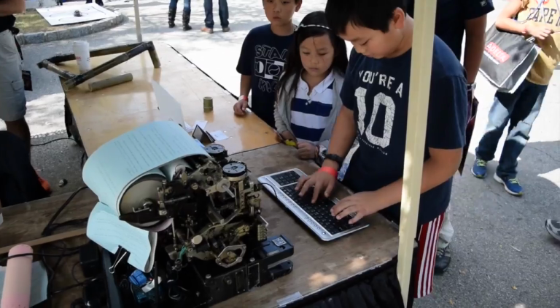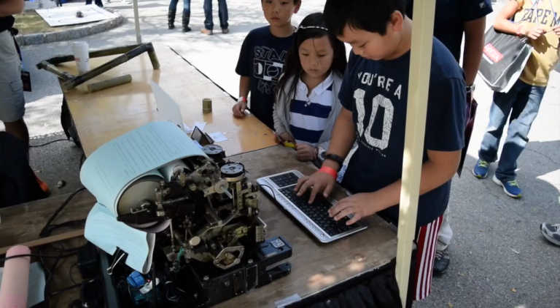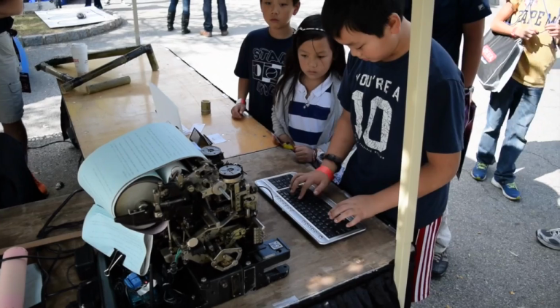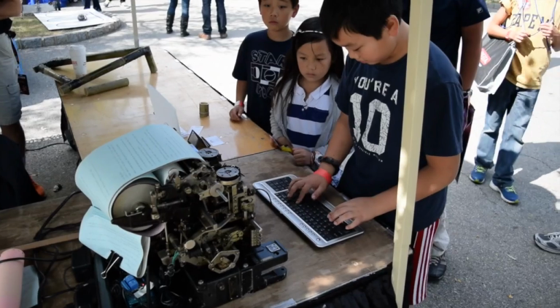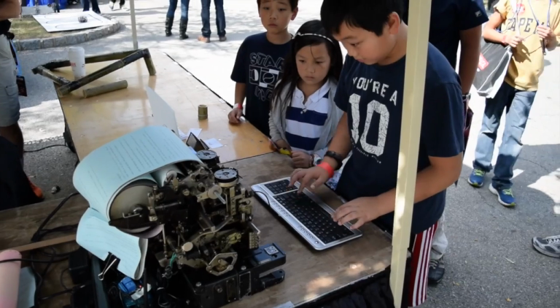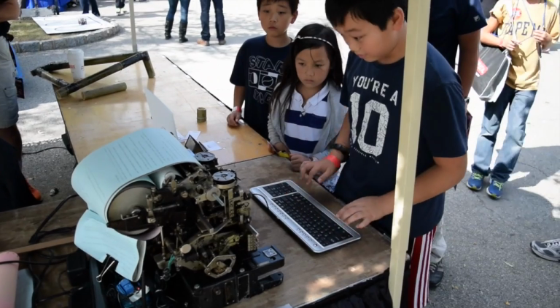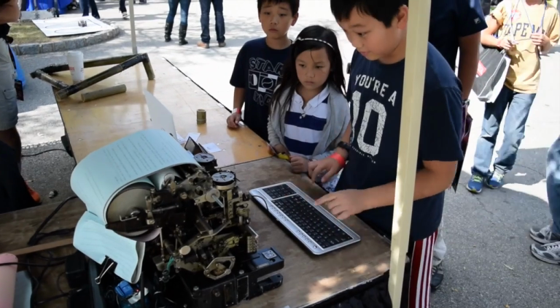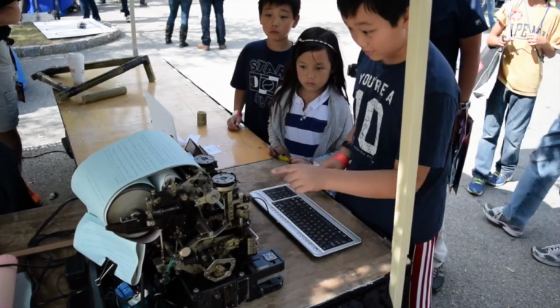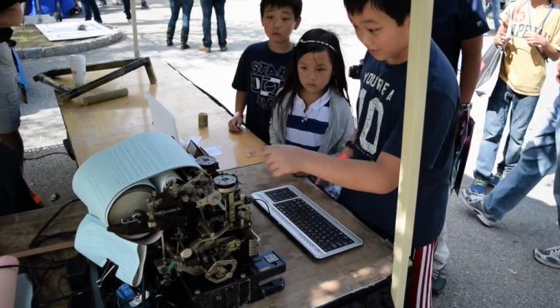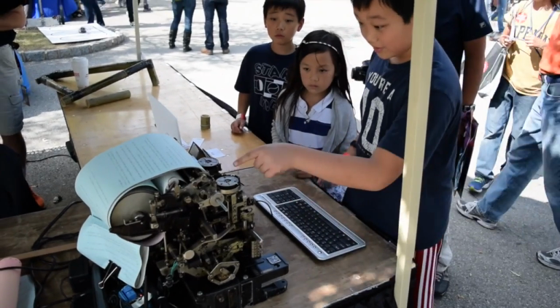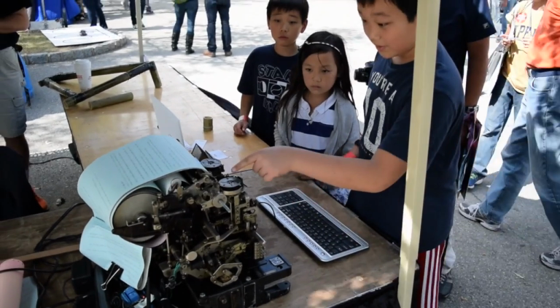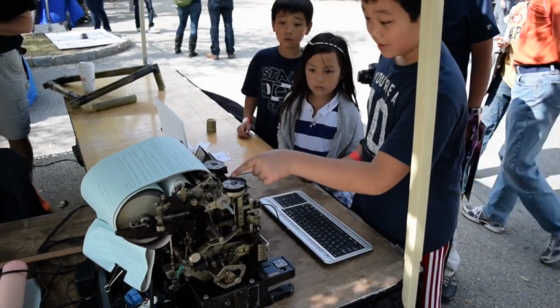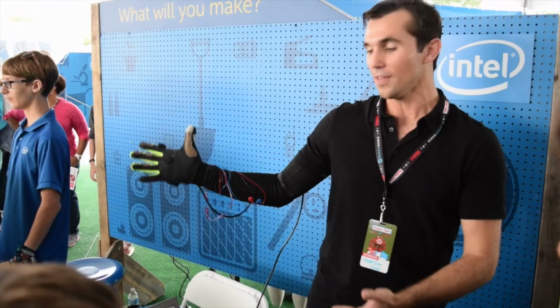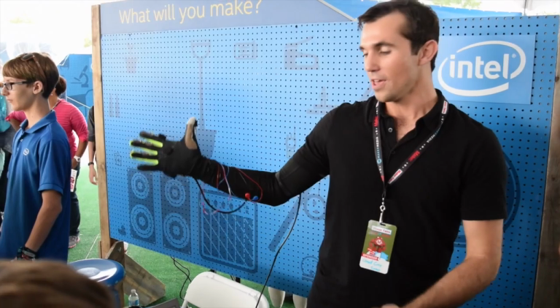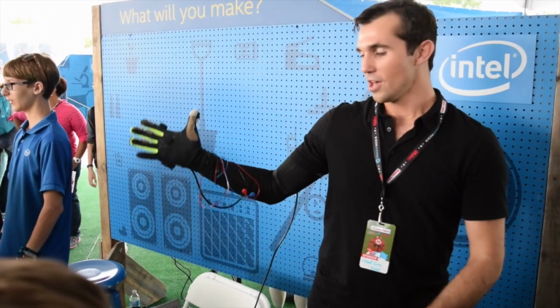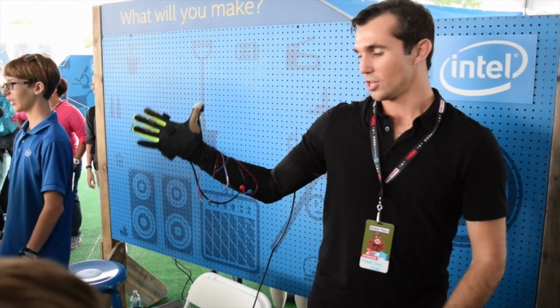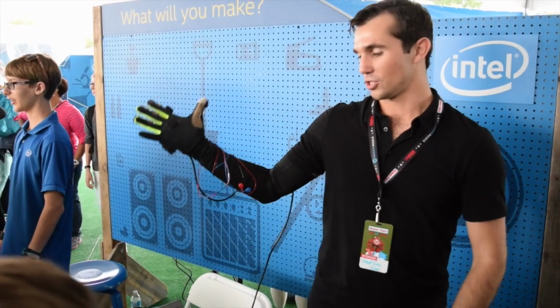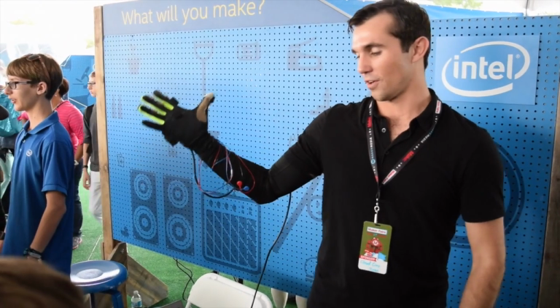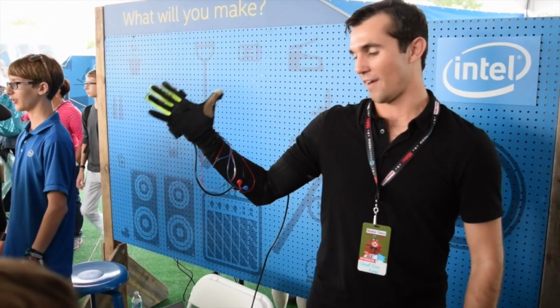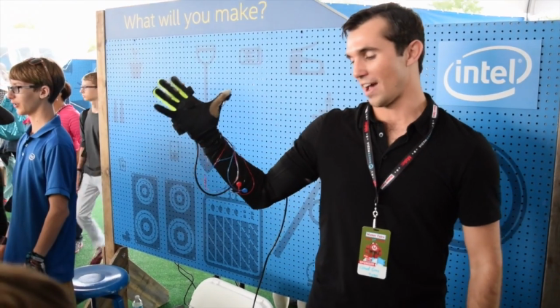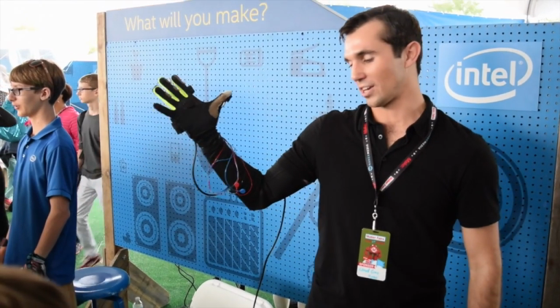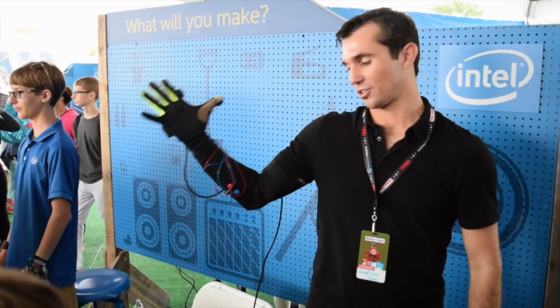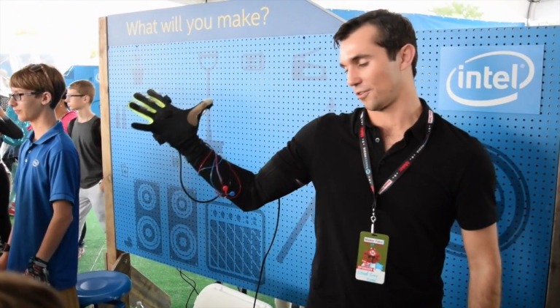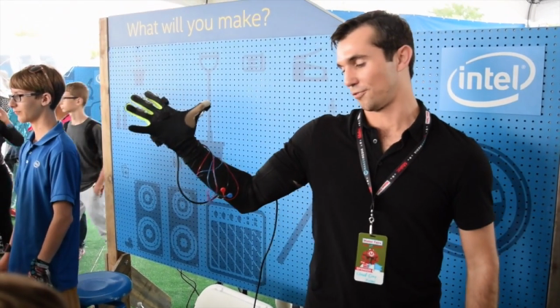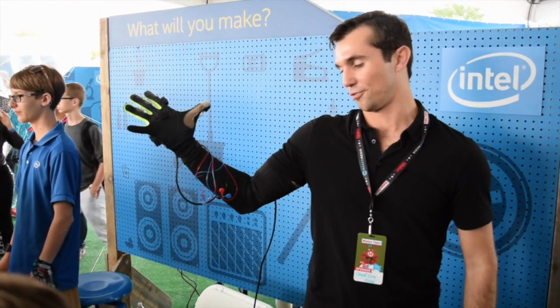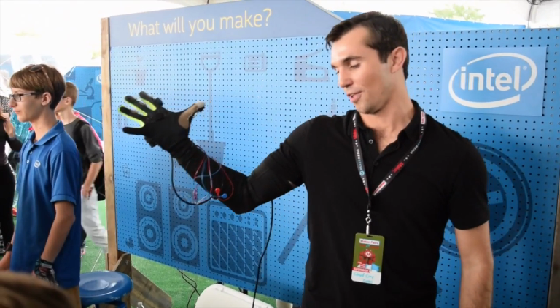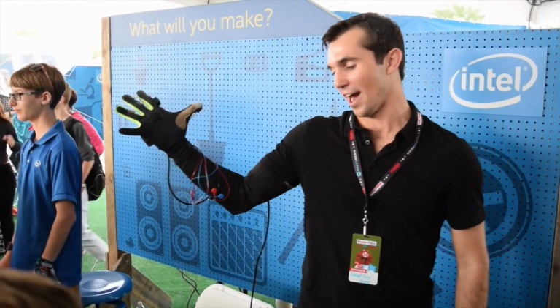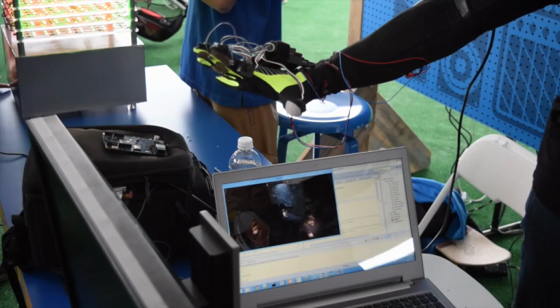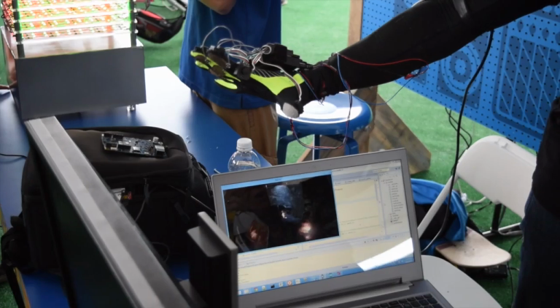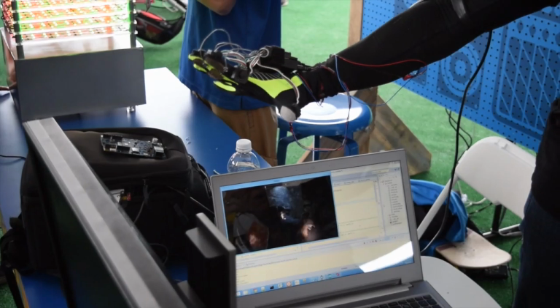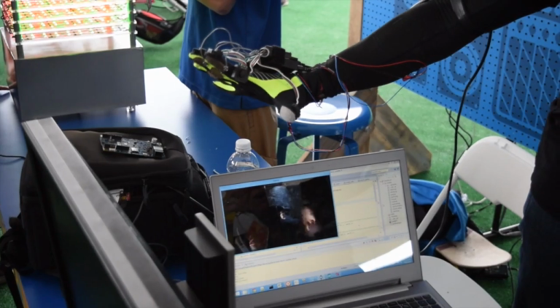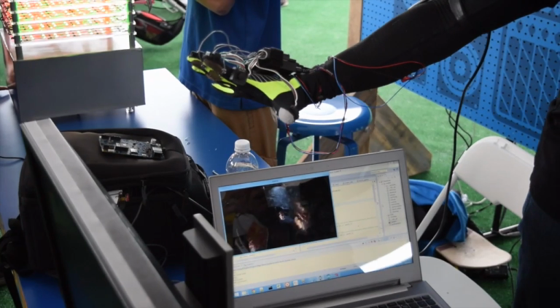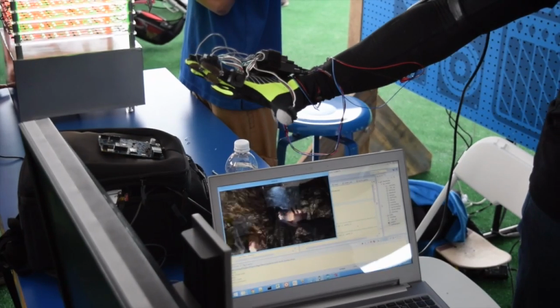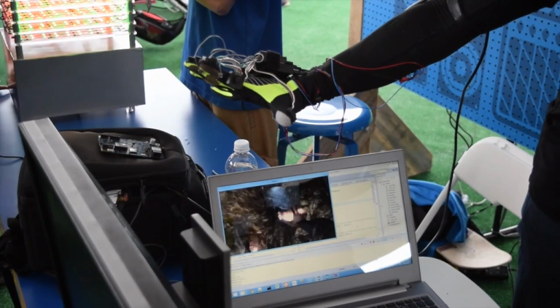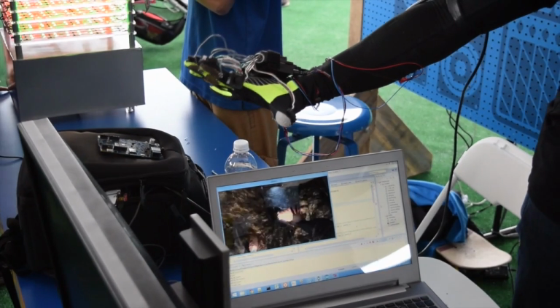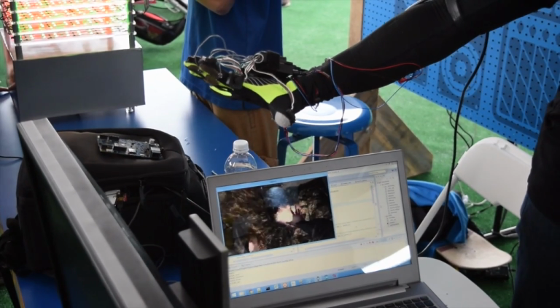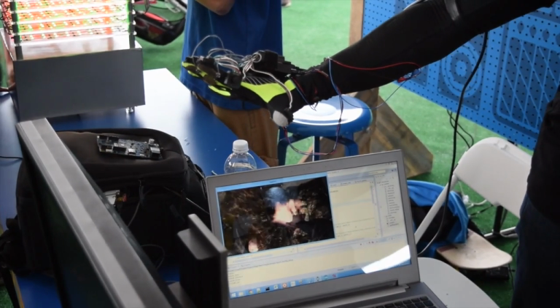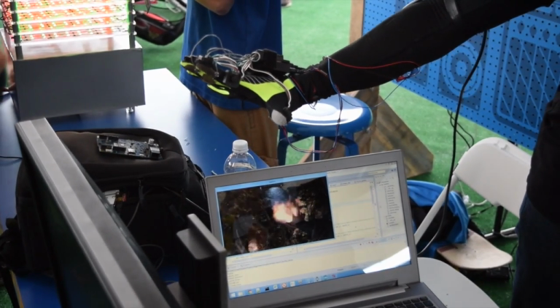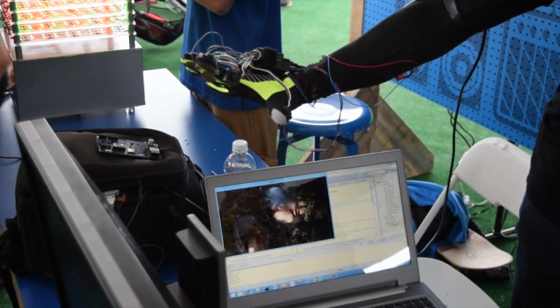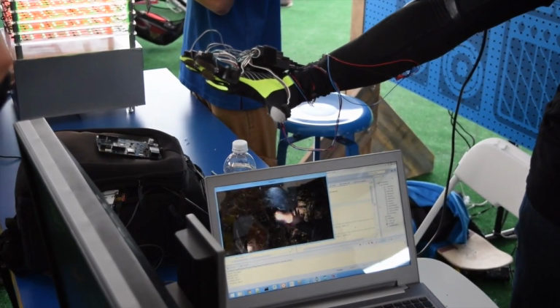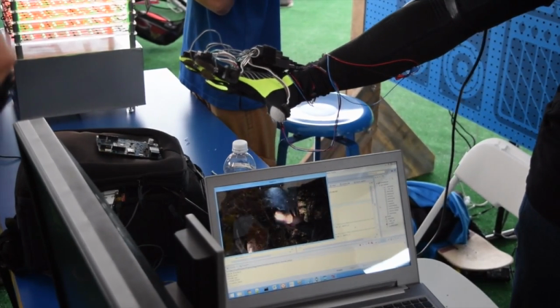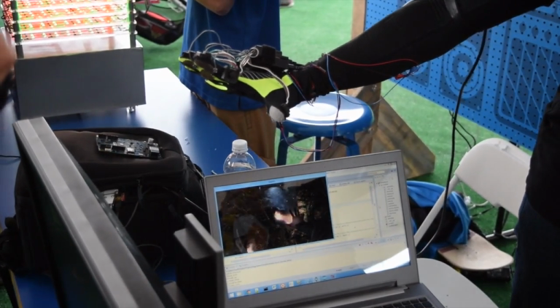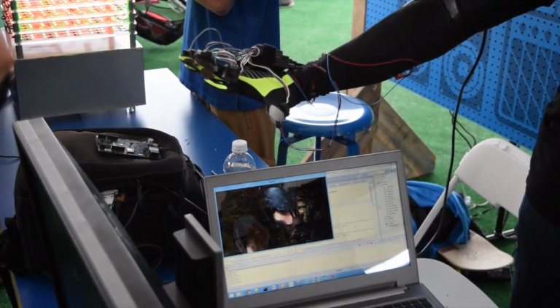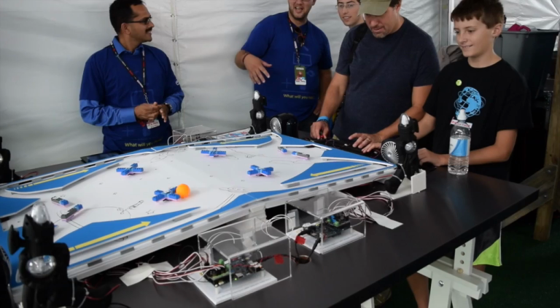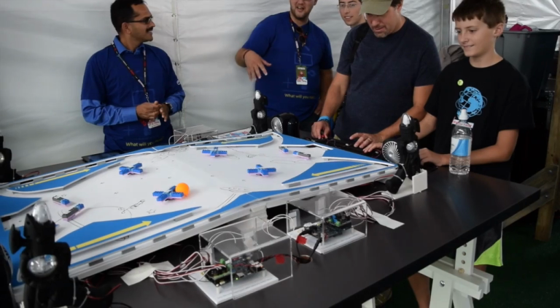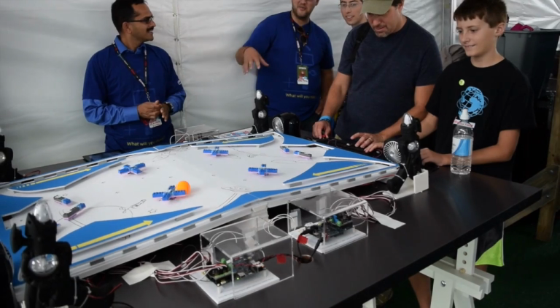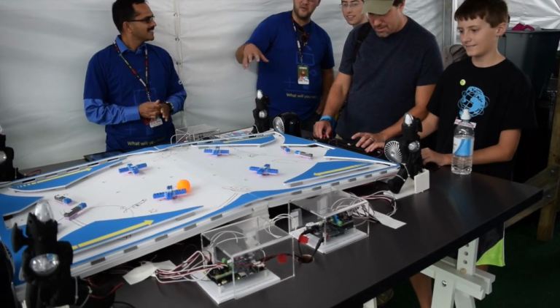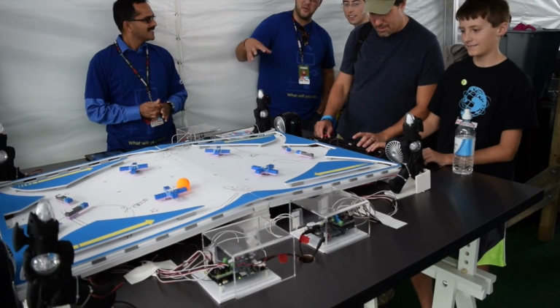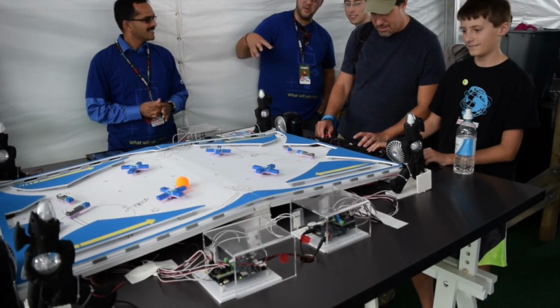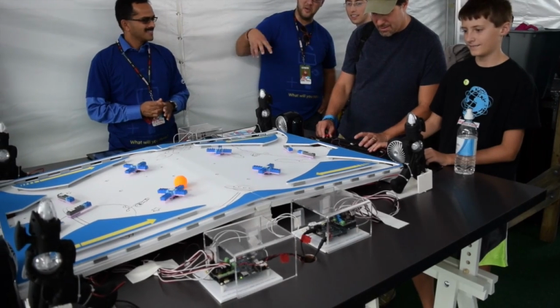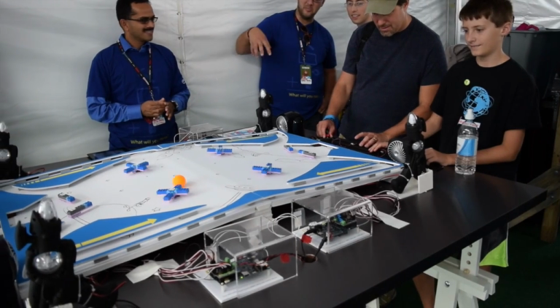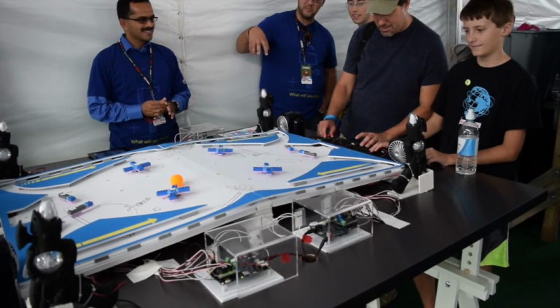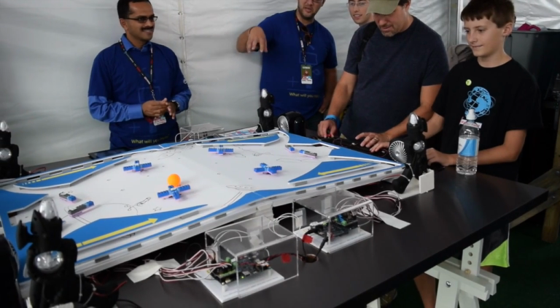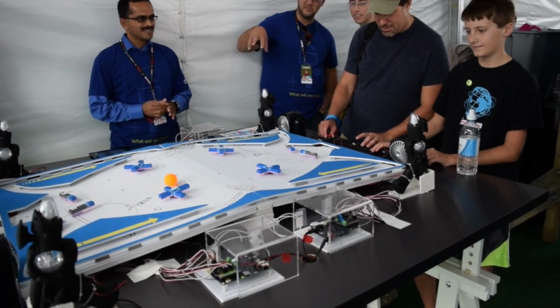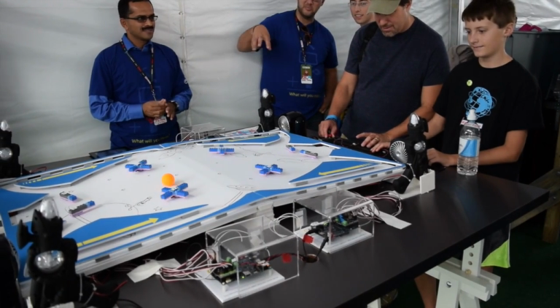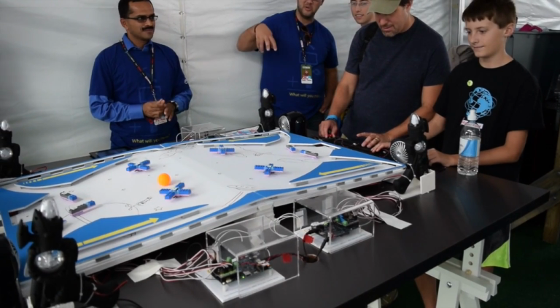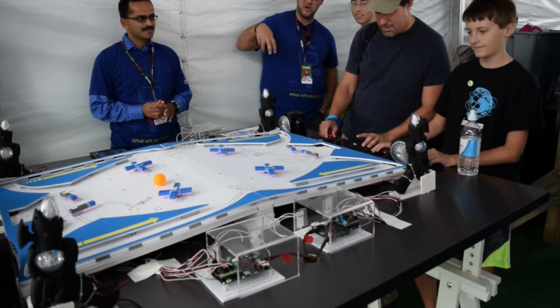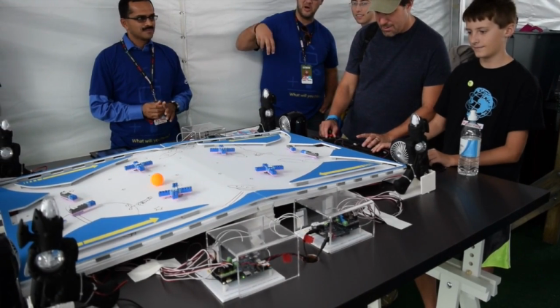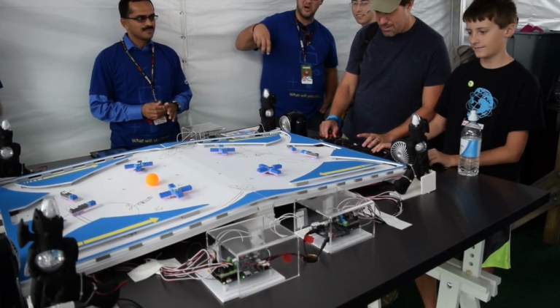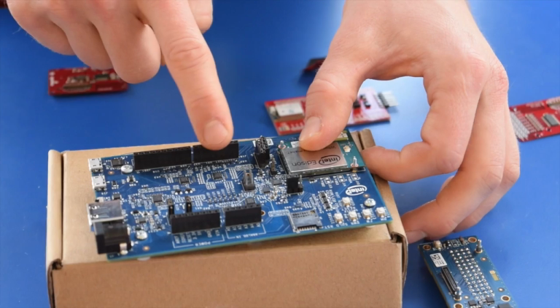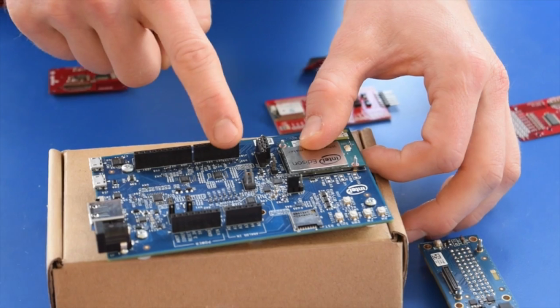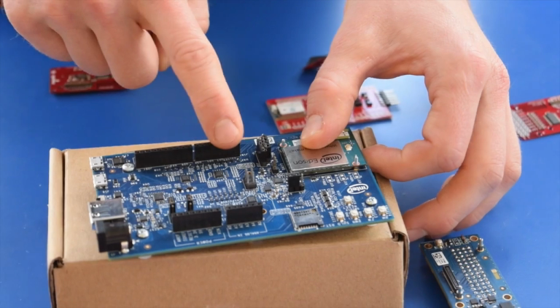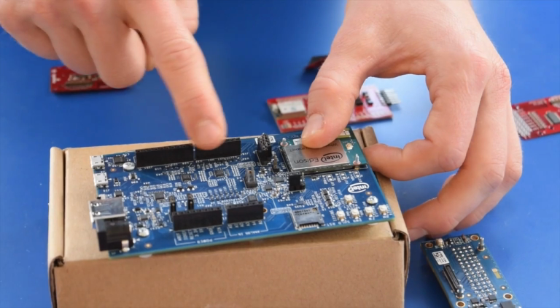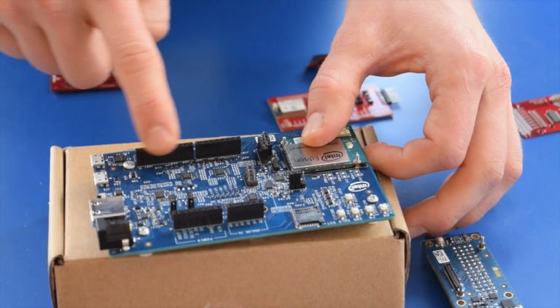Hello guys, Winston here. If you couldn't guess from my protracted intro or my last video, I was at Maker Faire New York just a little while ago.